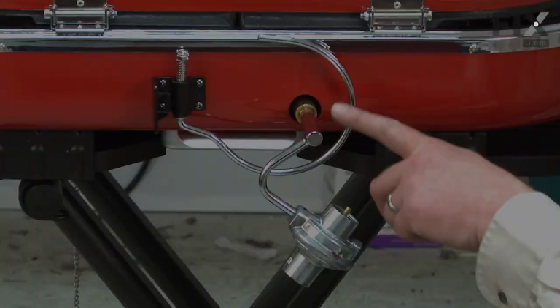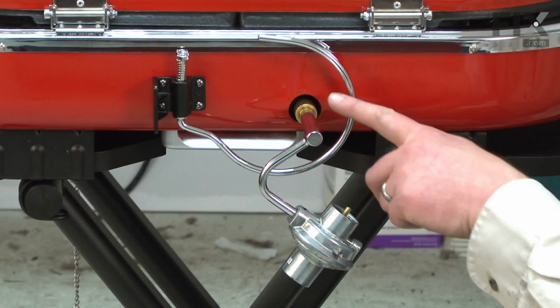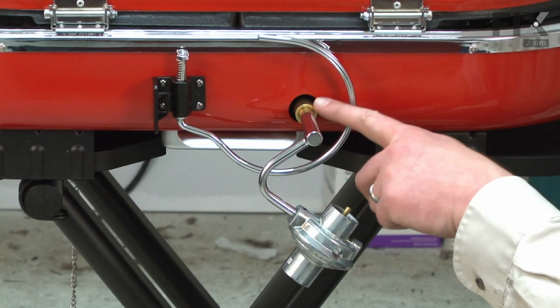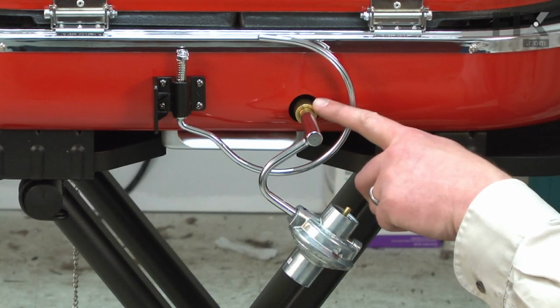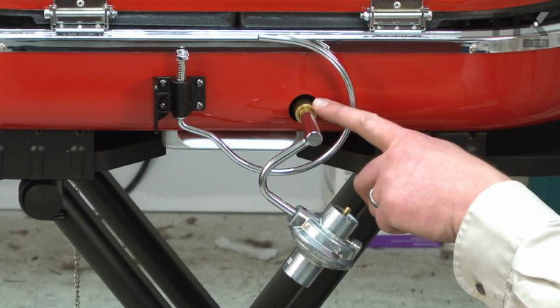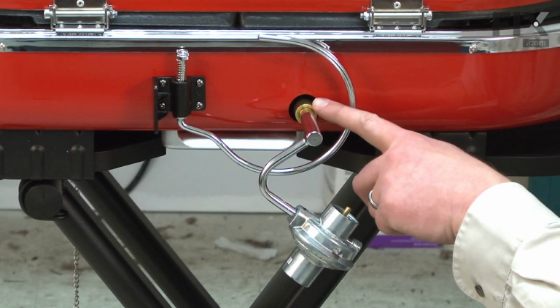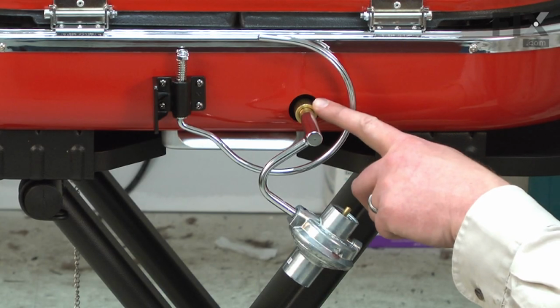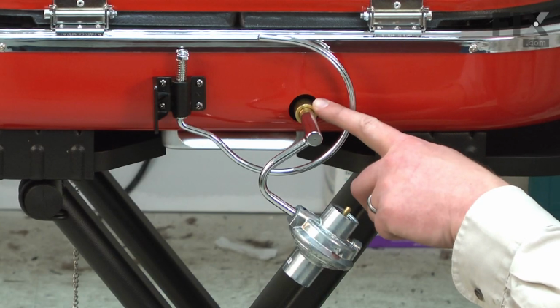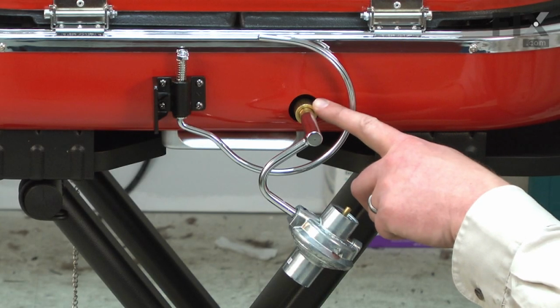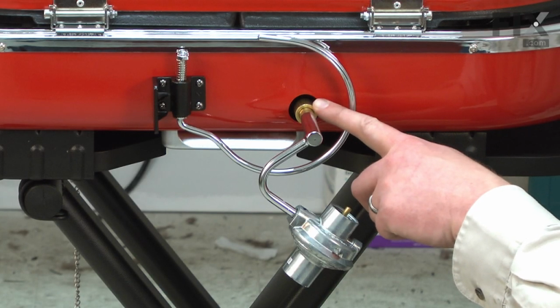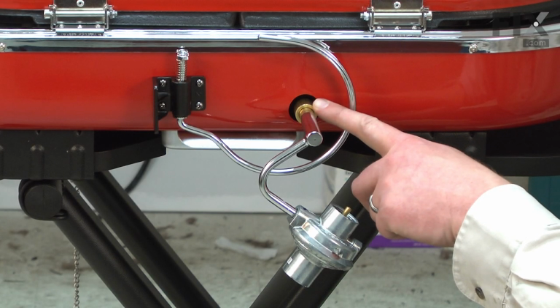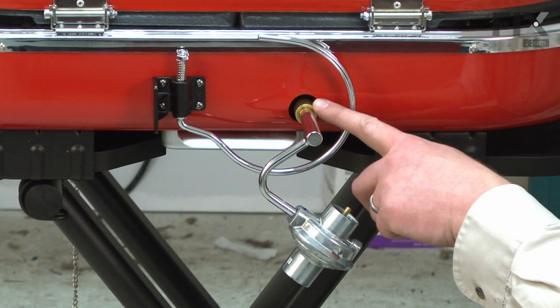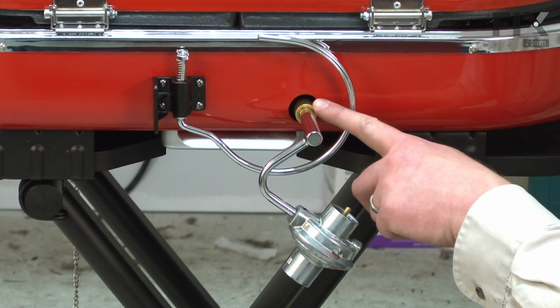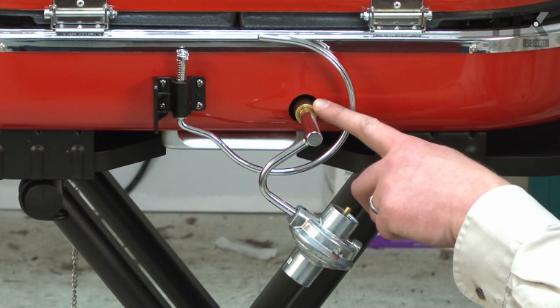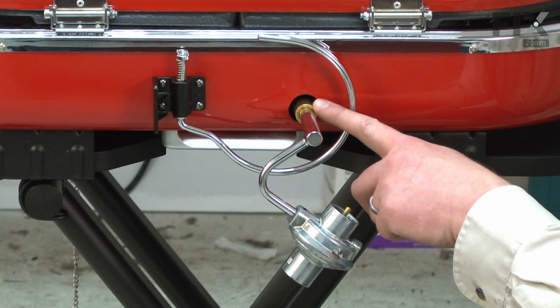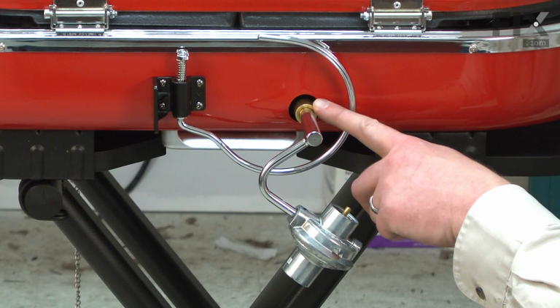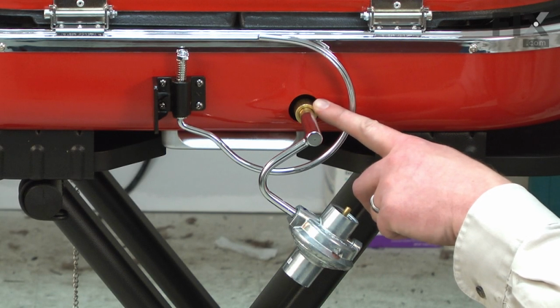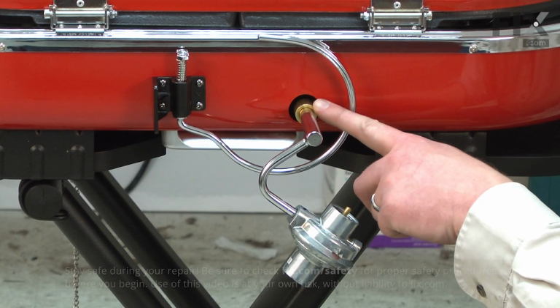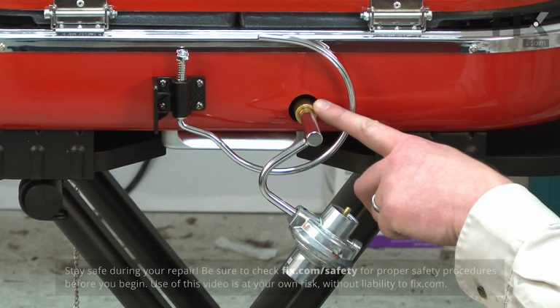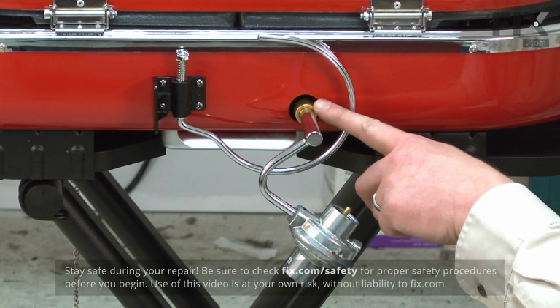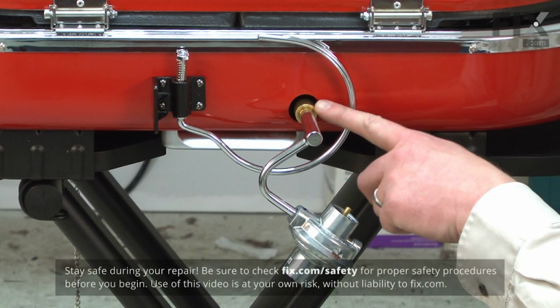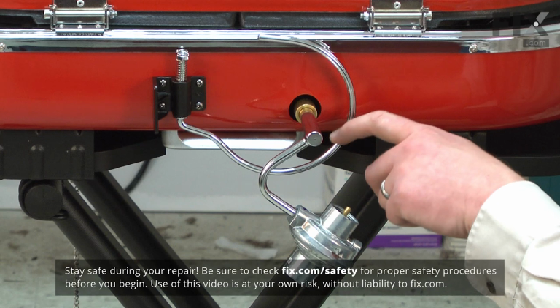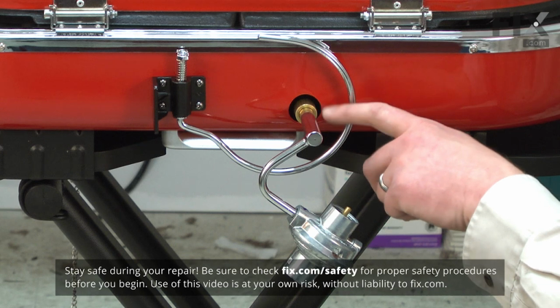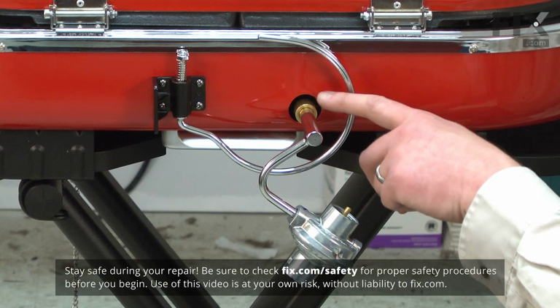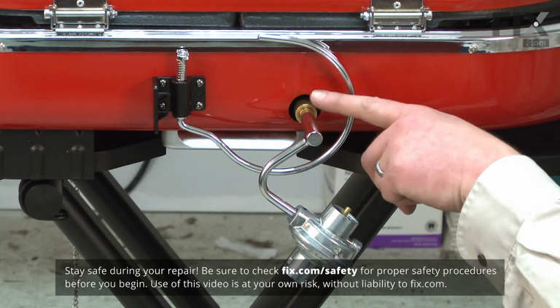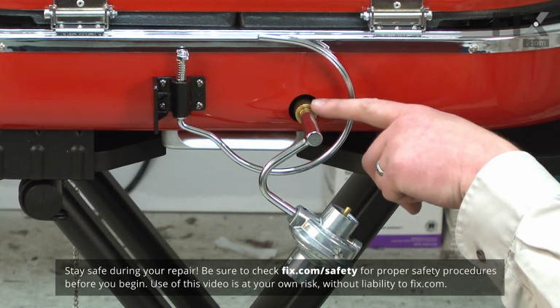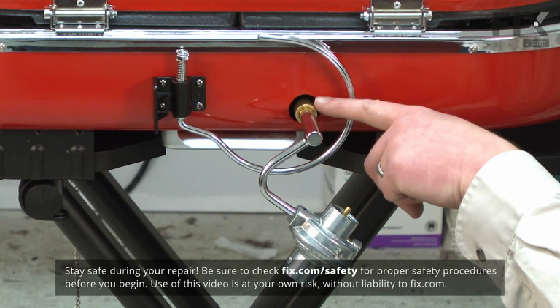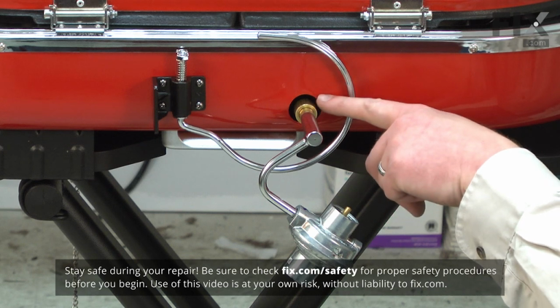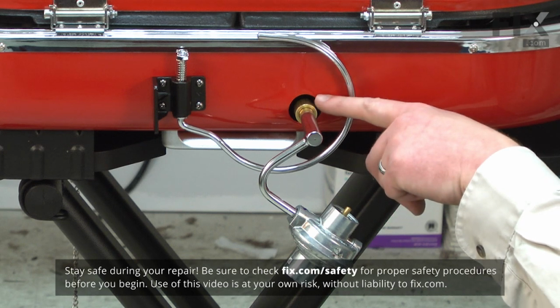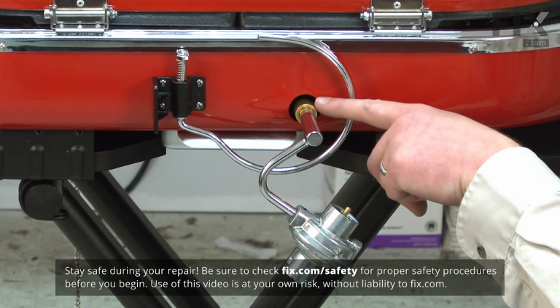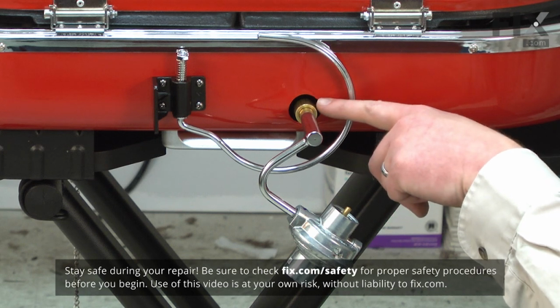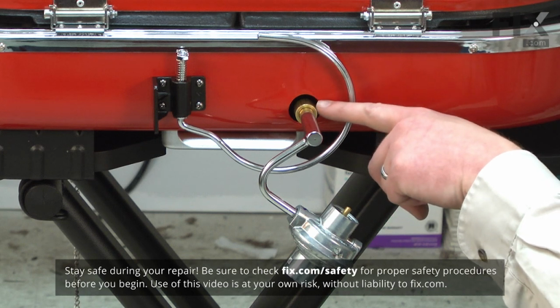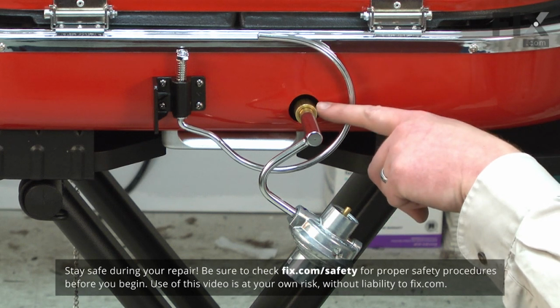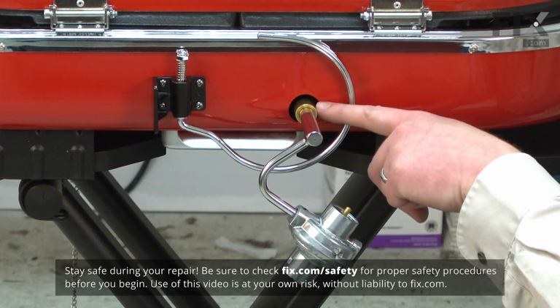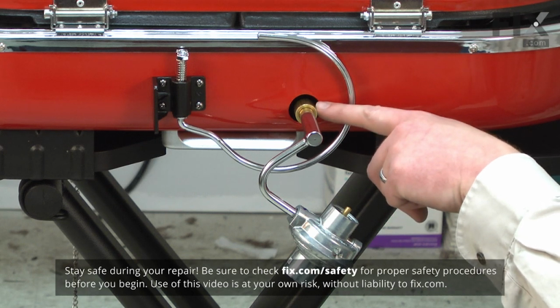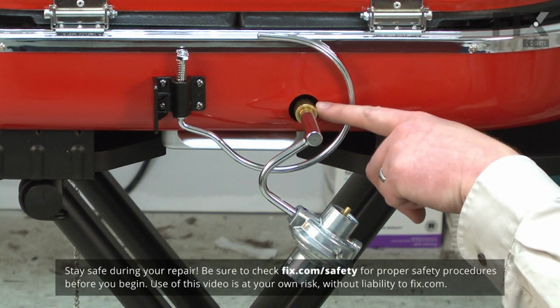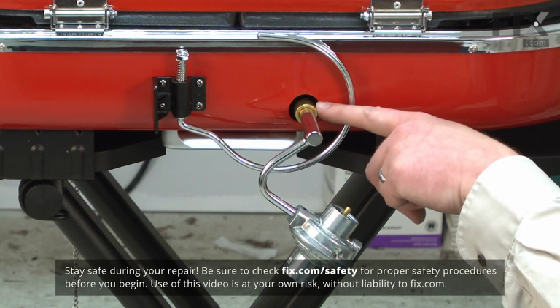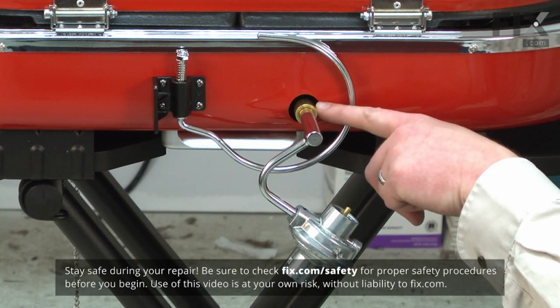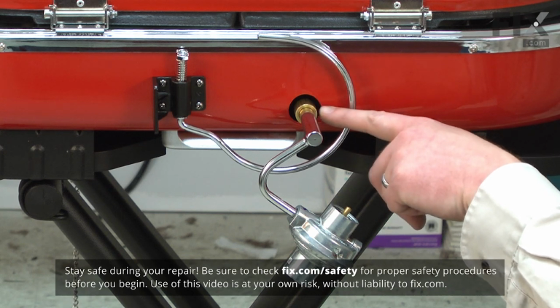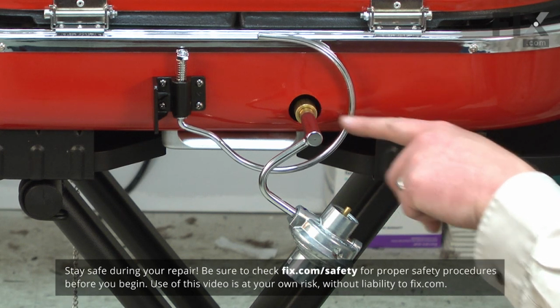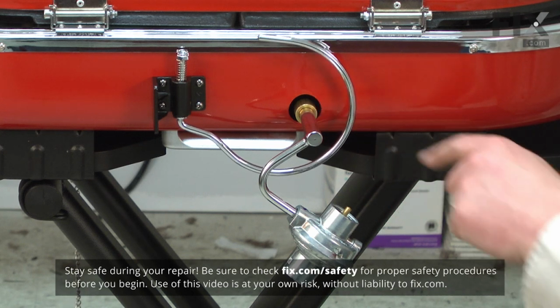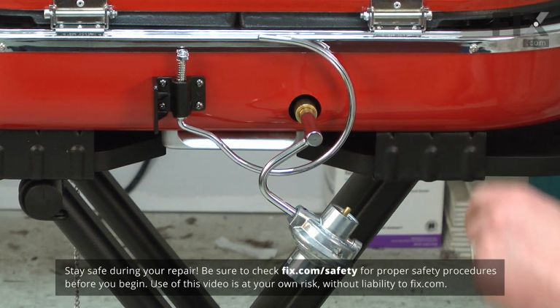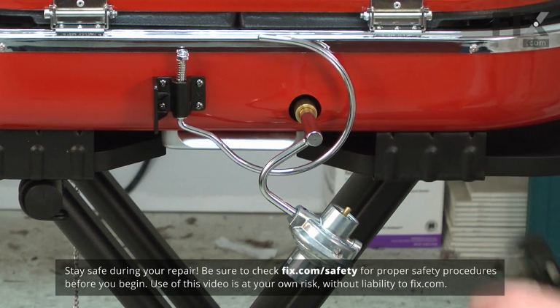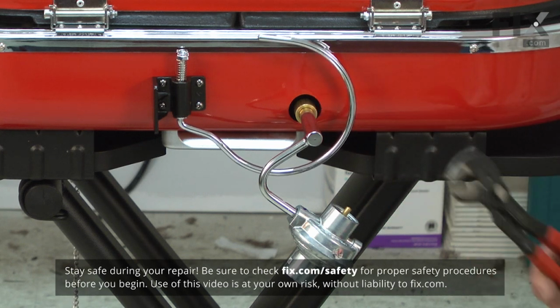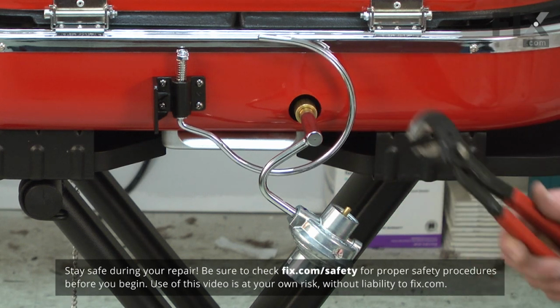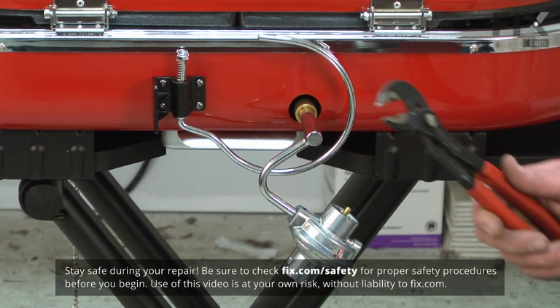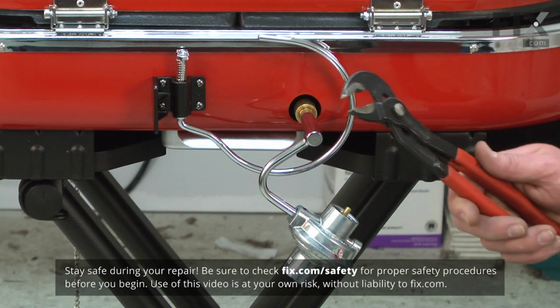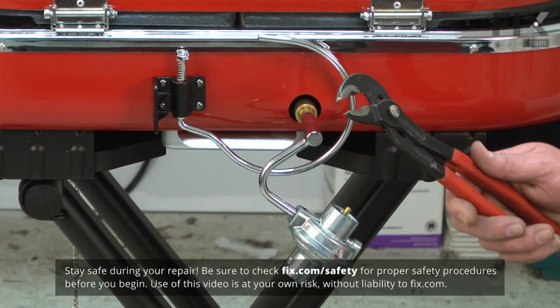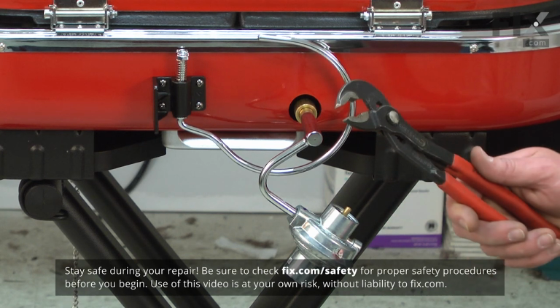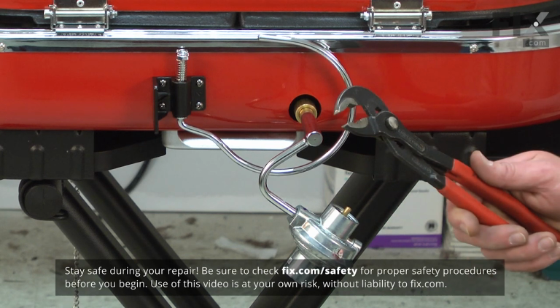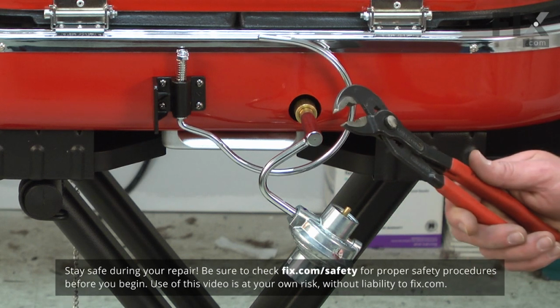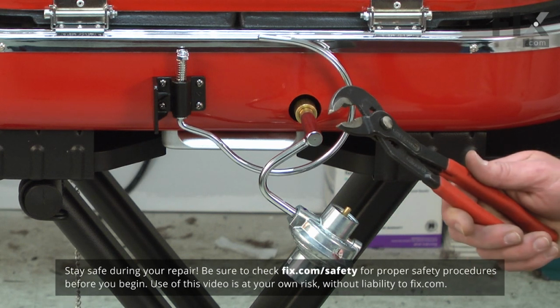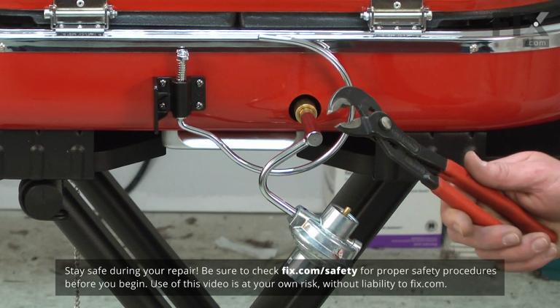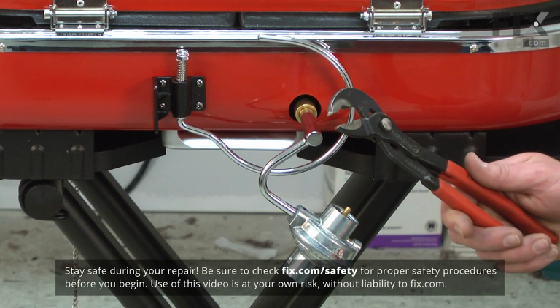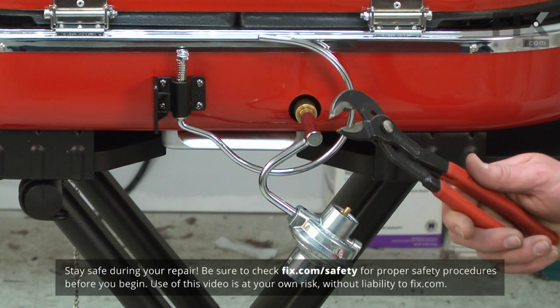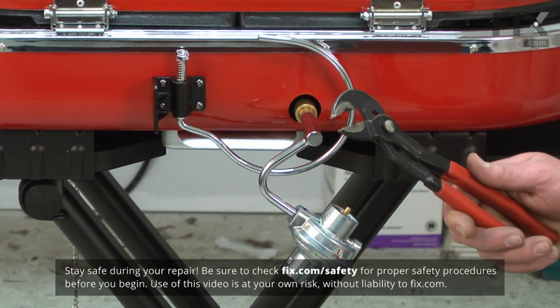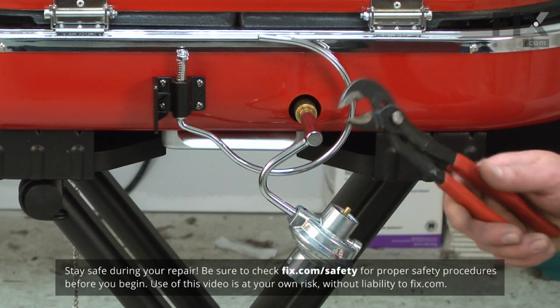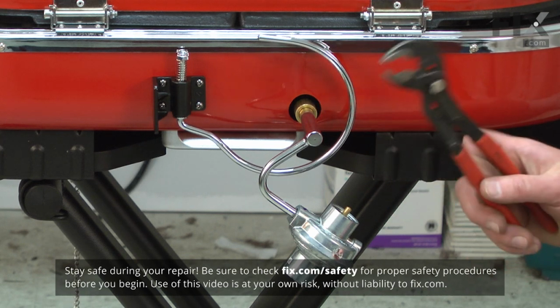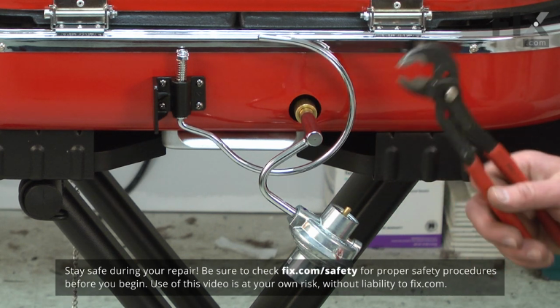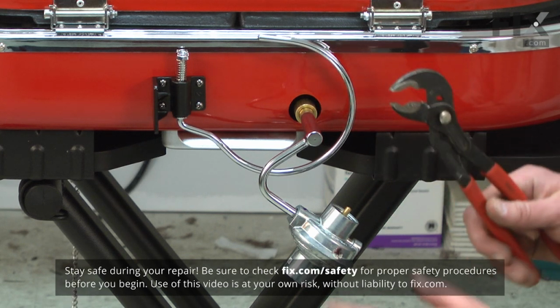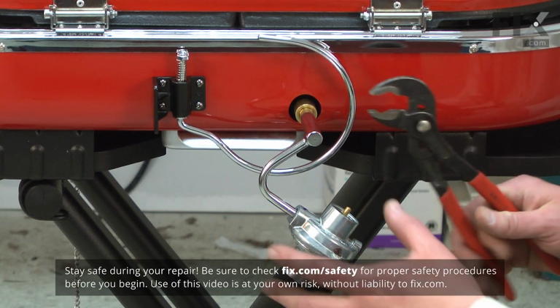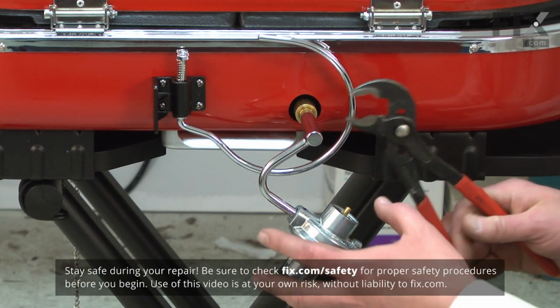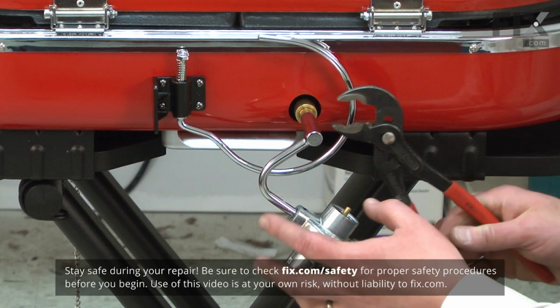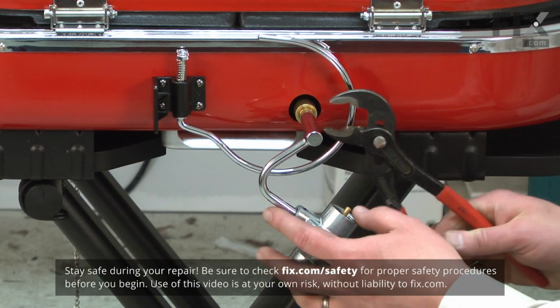The regulator is simply screwed onto the back of your grill. If it's been screwed on really tightly, you might want to use a pair of pliers to remove it.